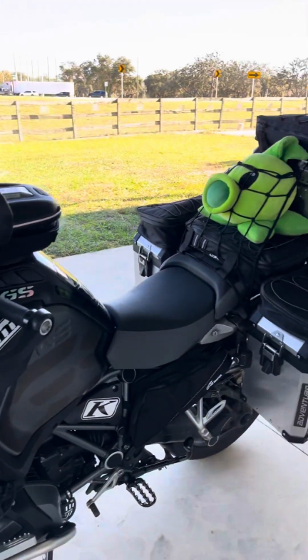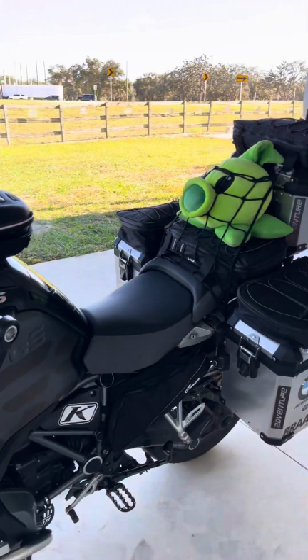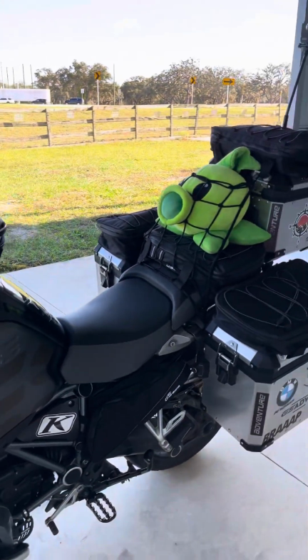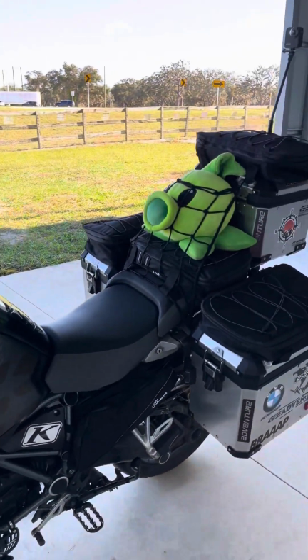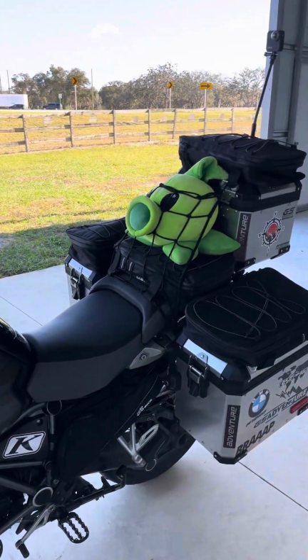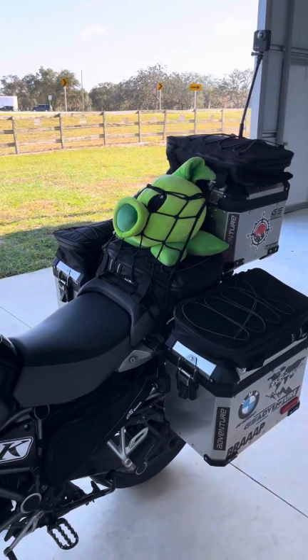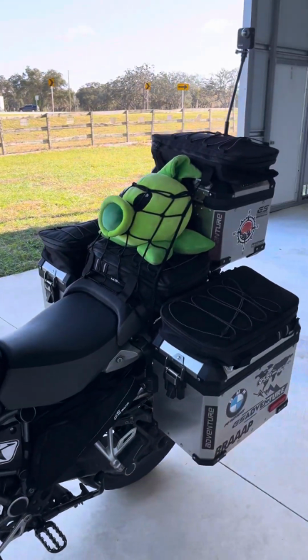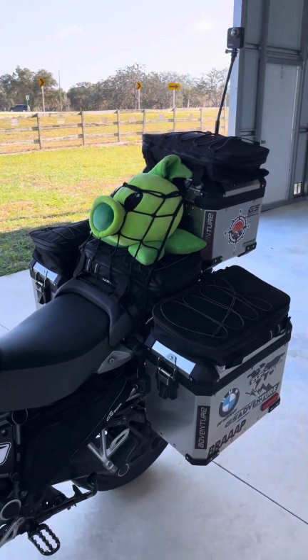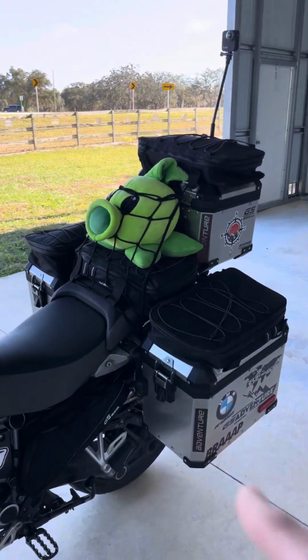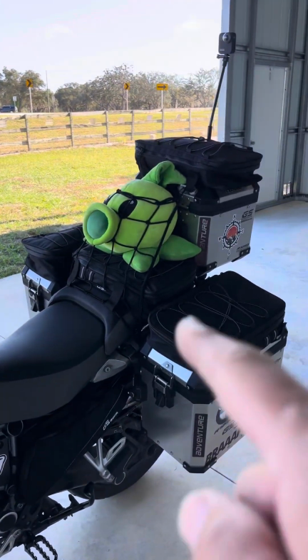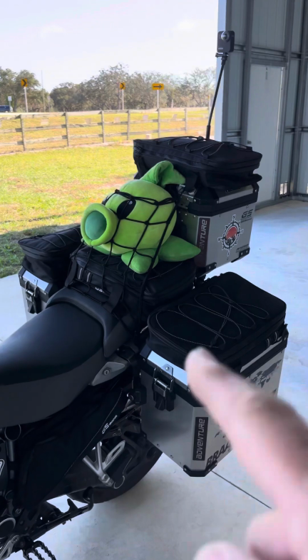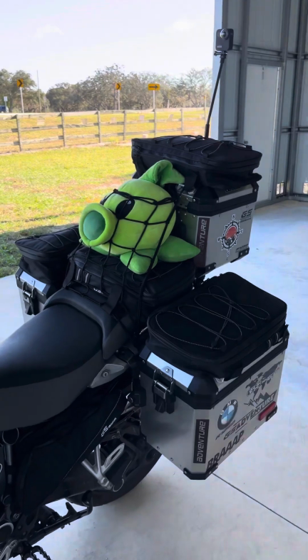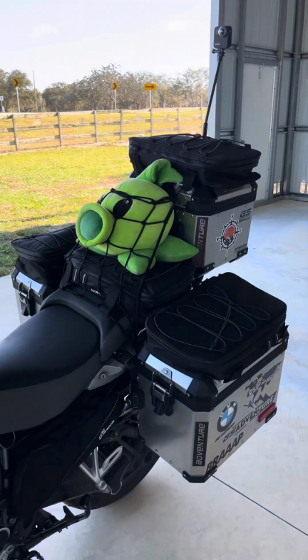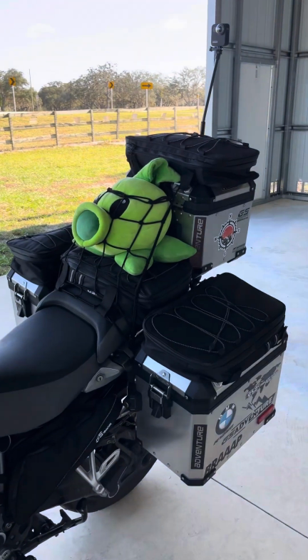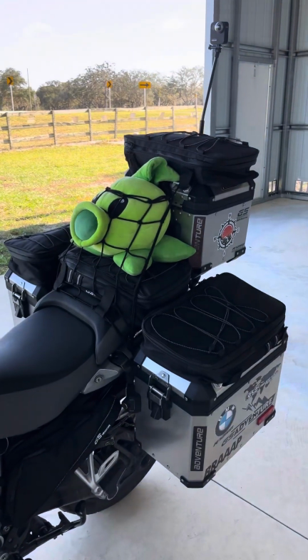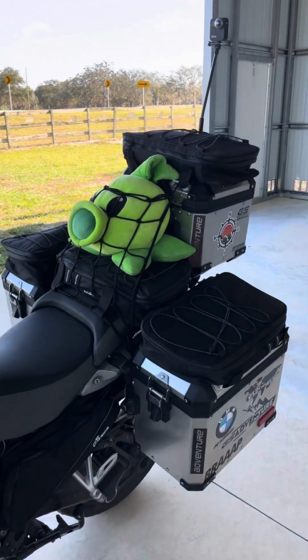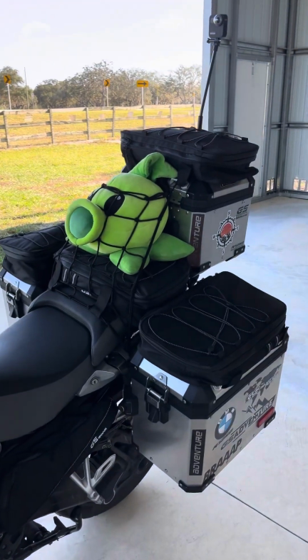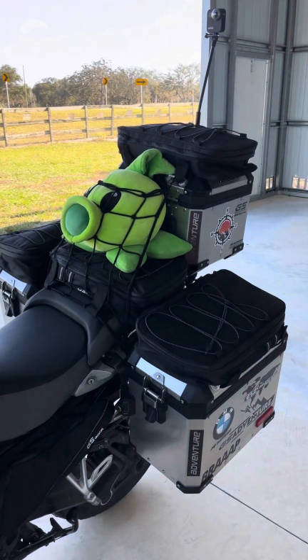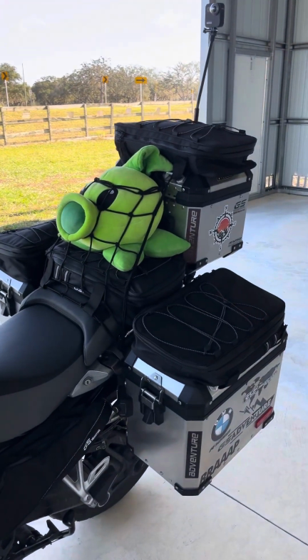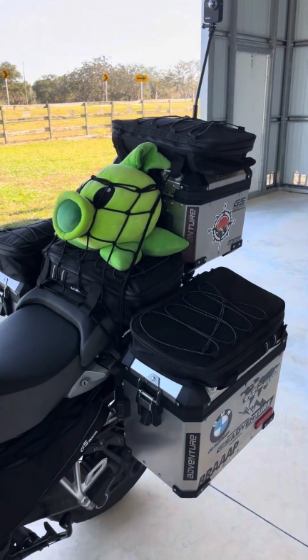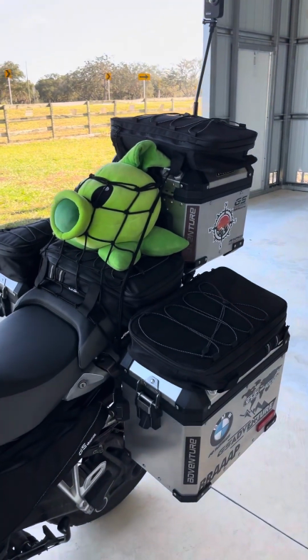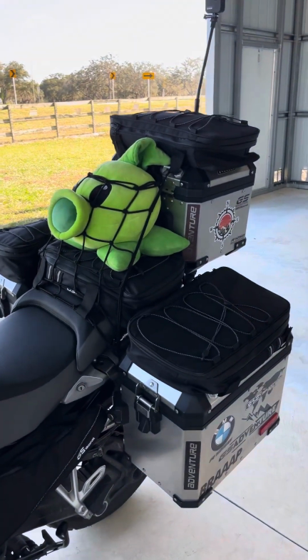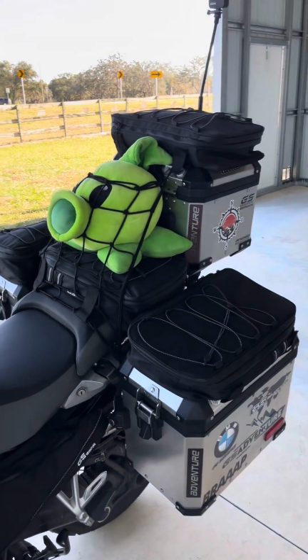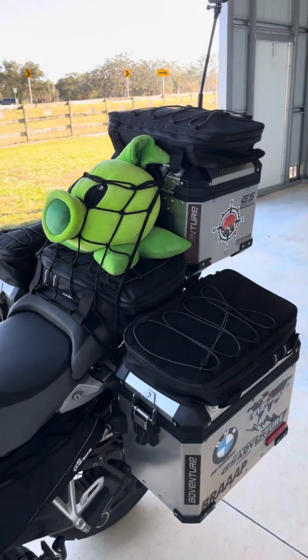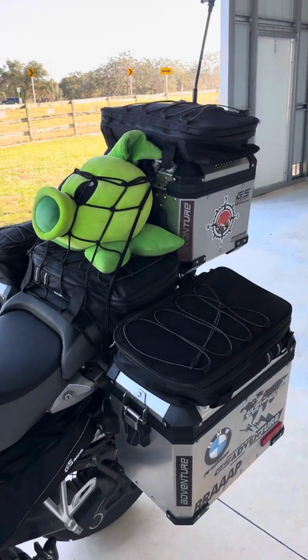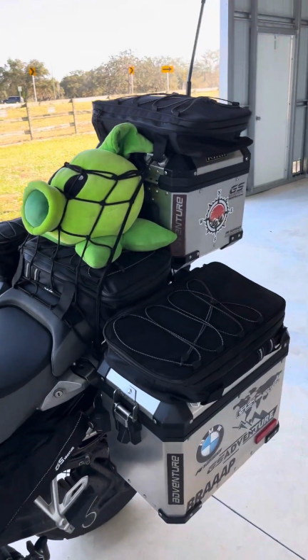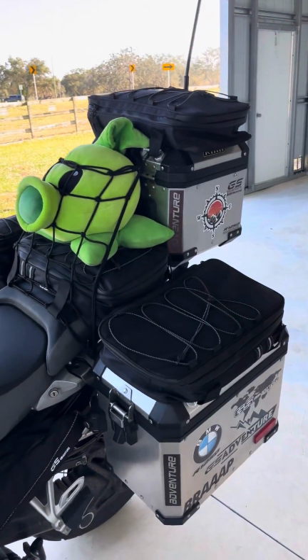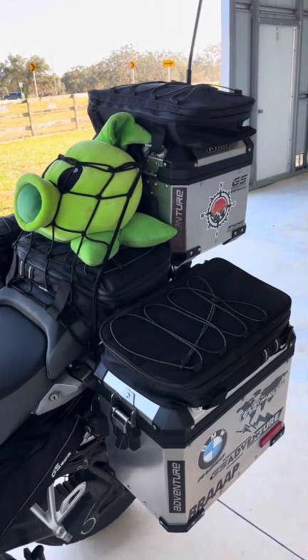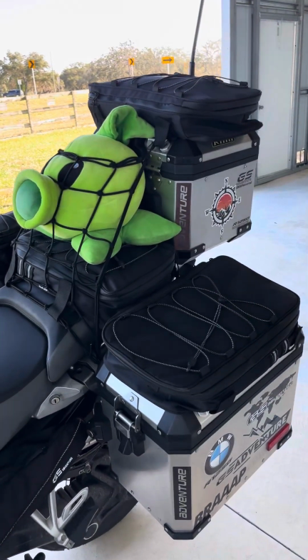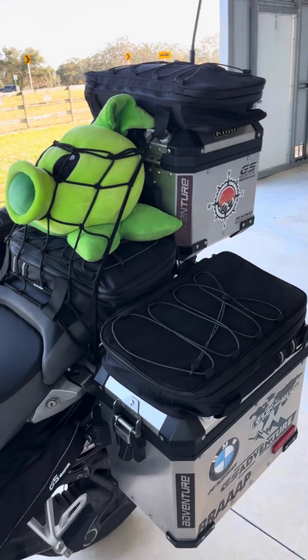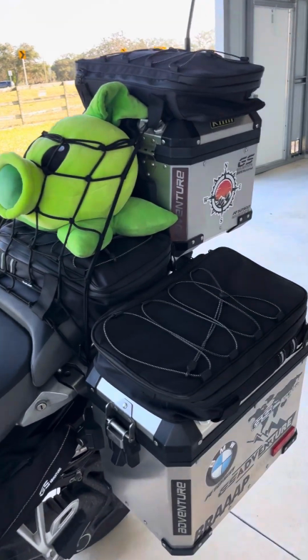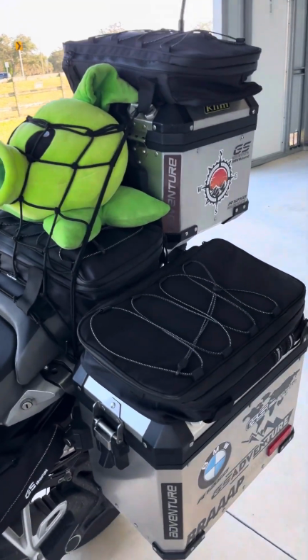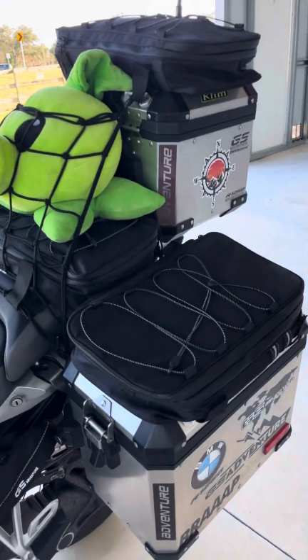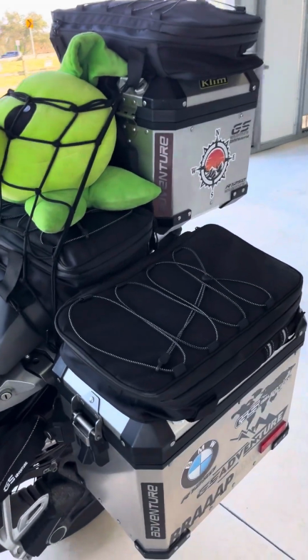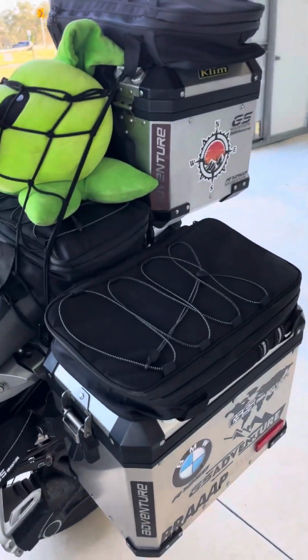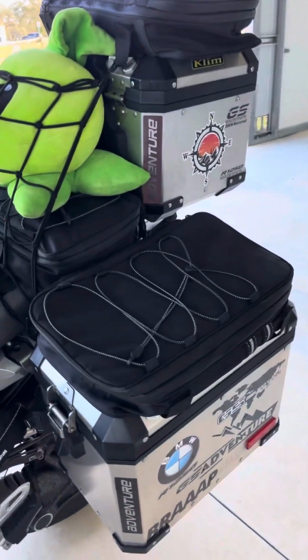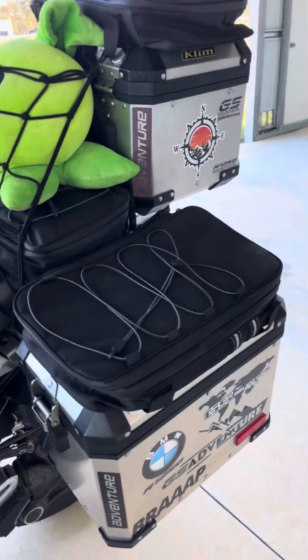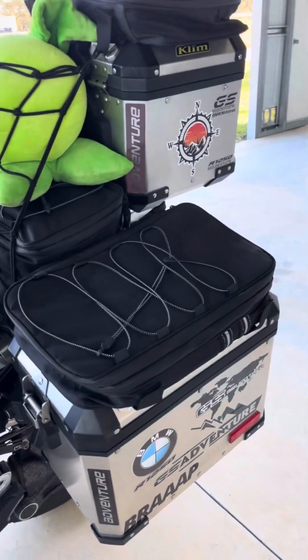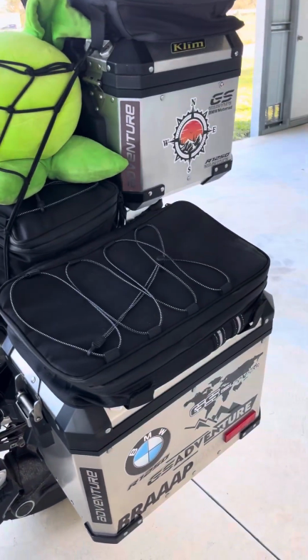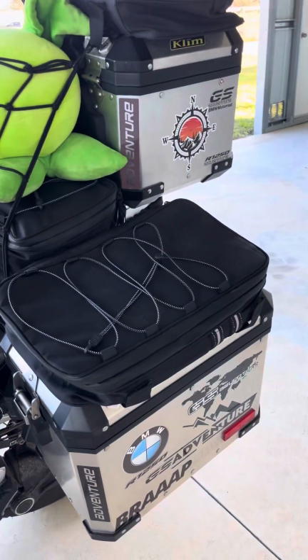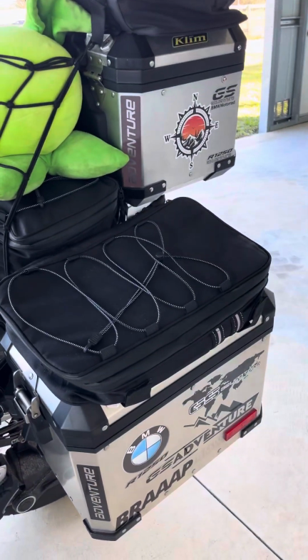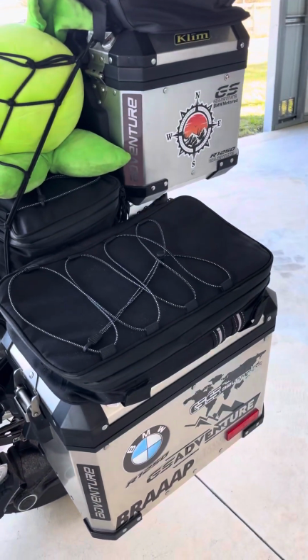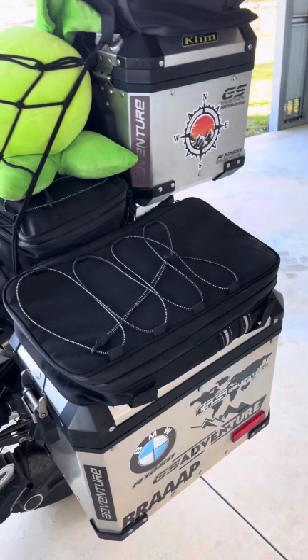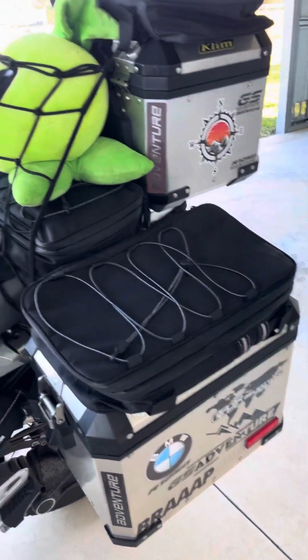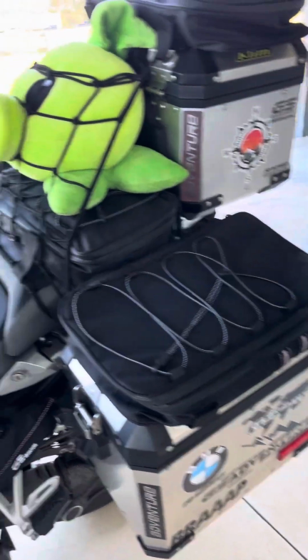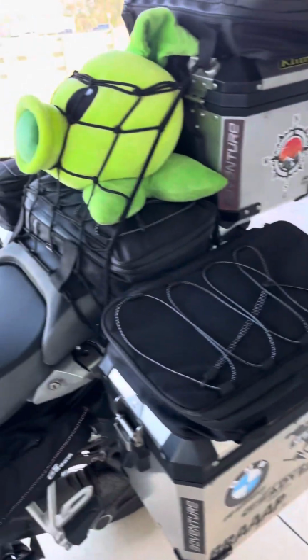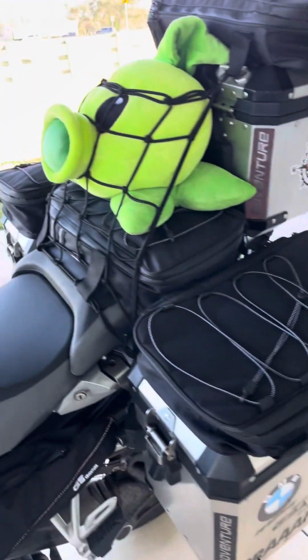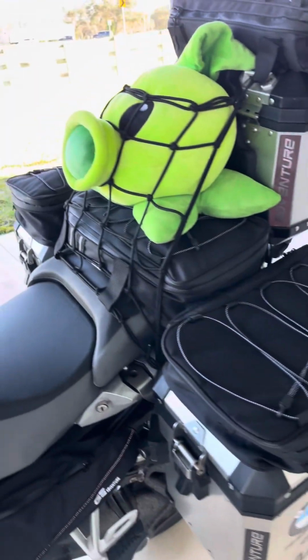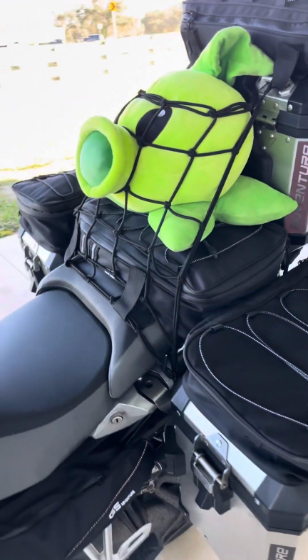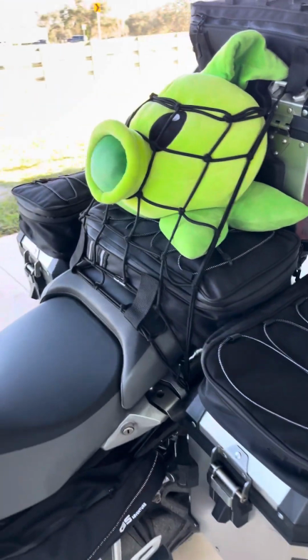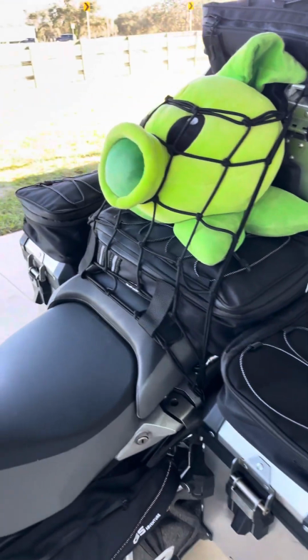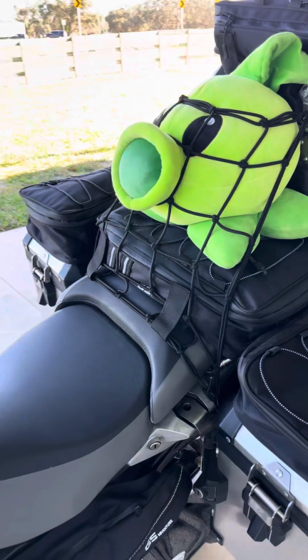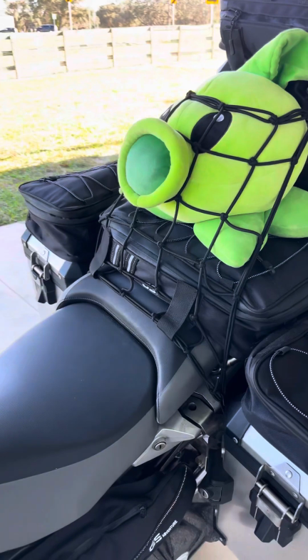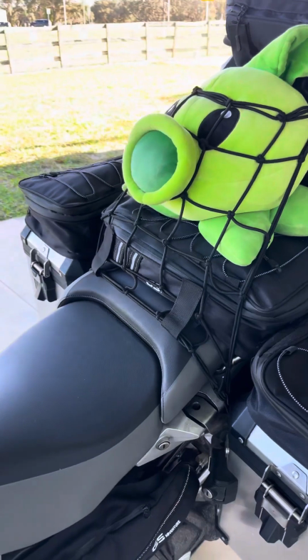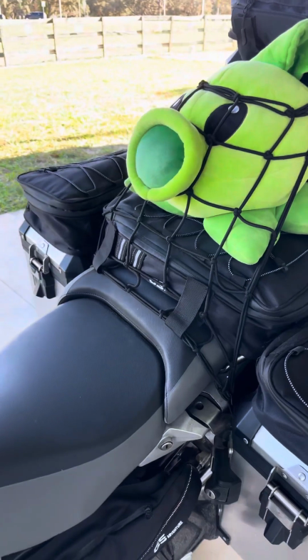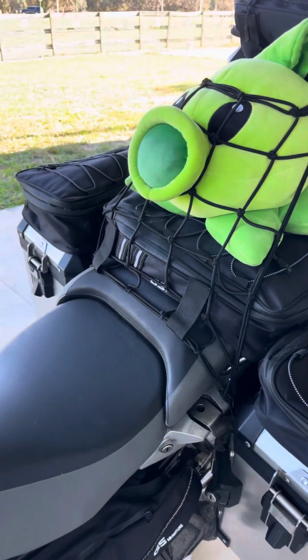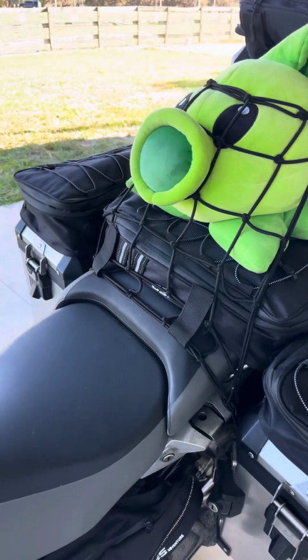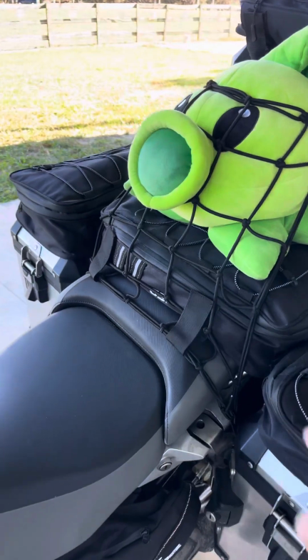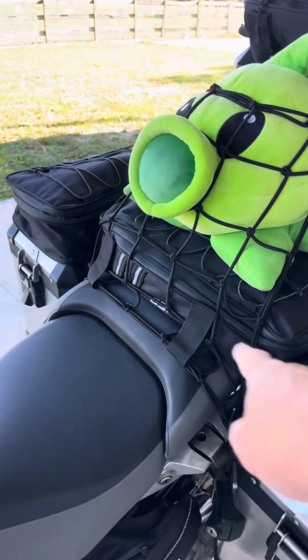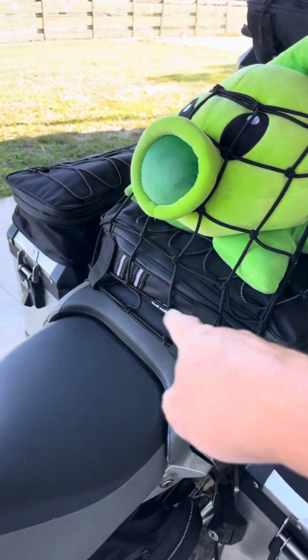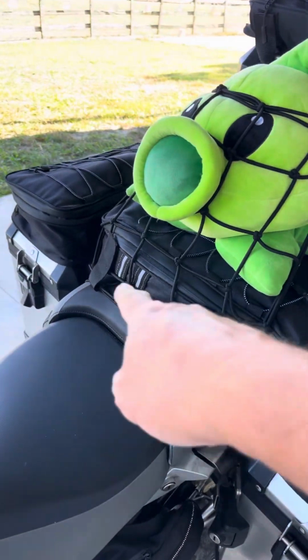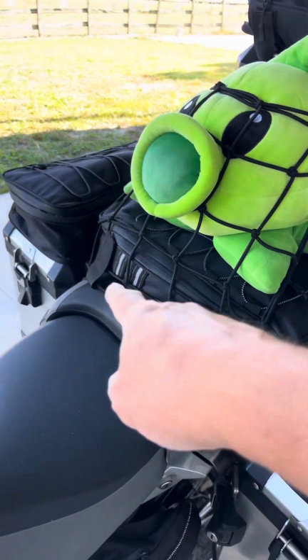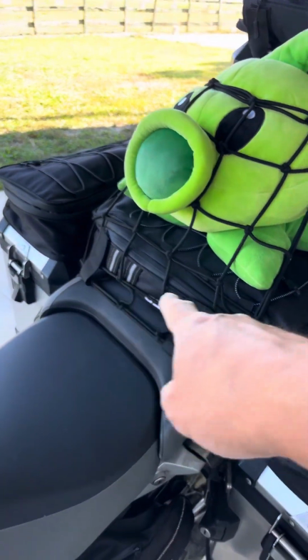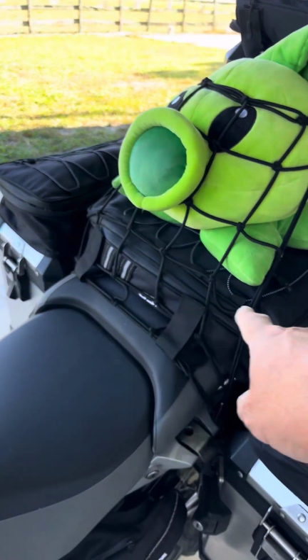Don't forget Hubert. You got the GSA expandable bags — this is my tool bag.